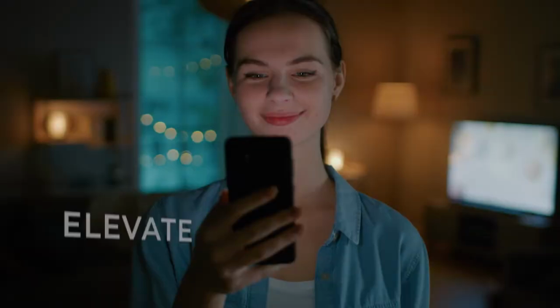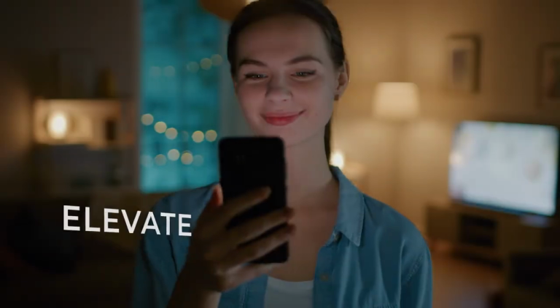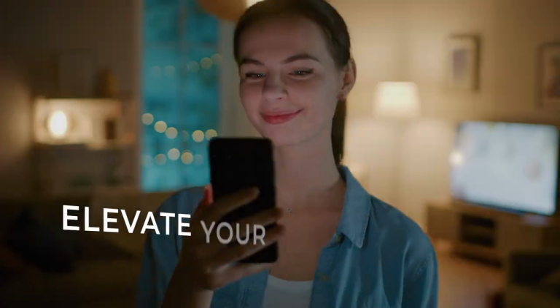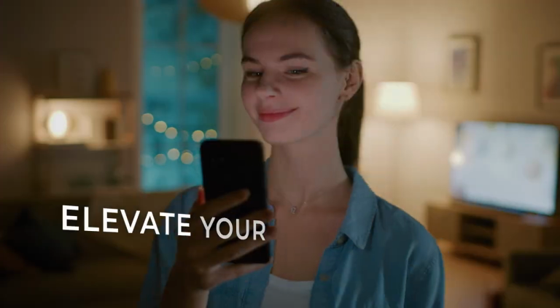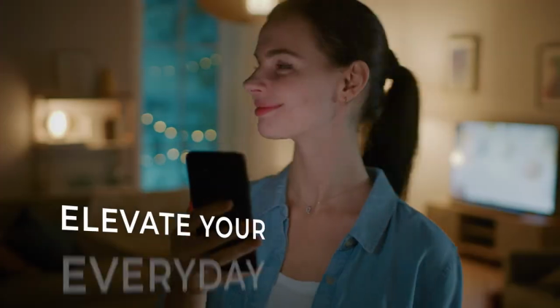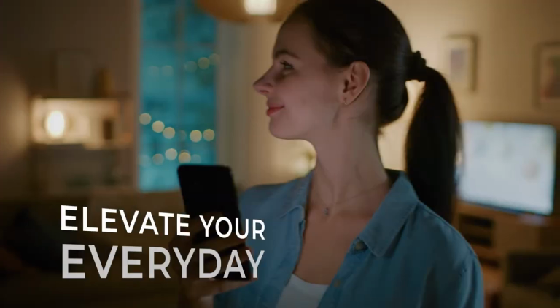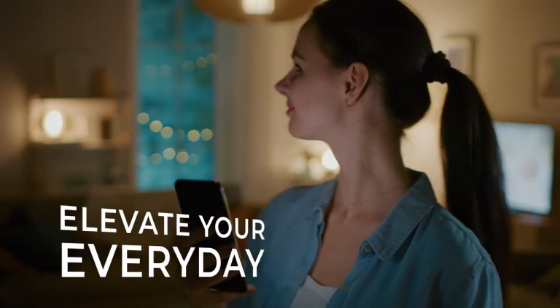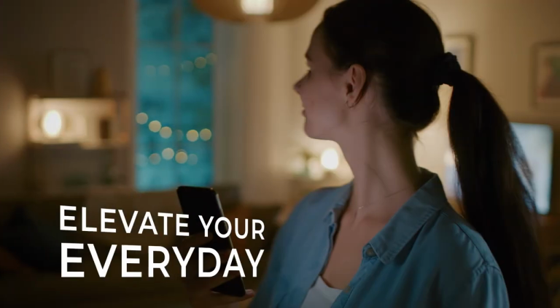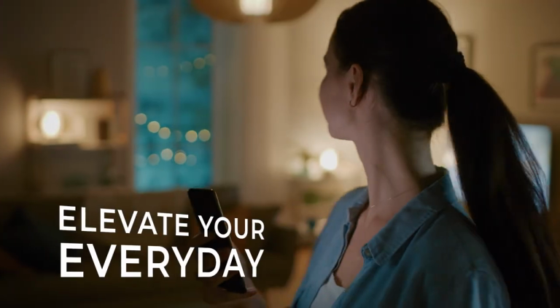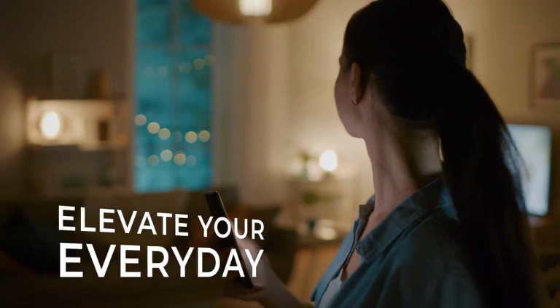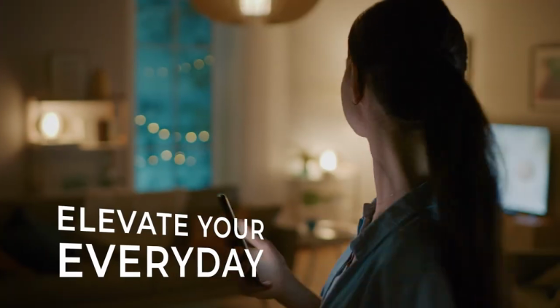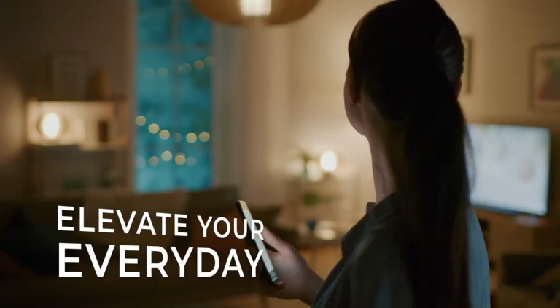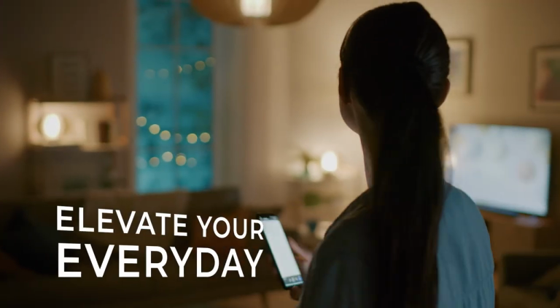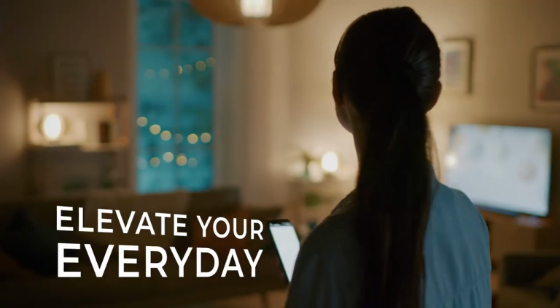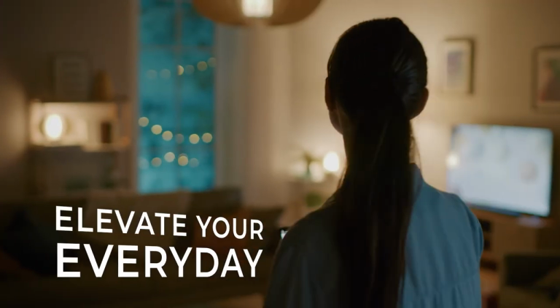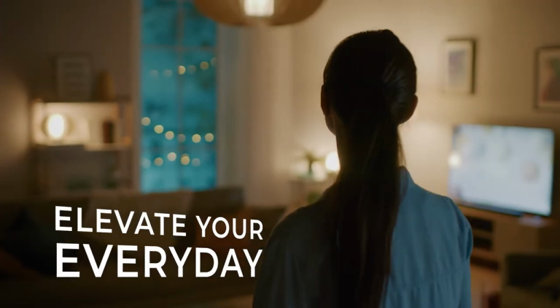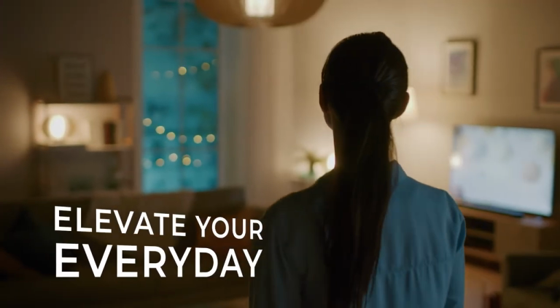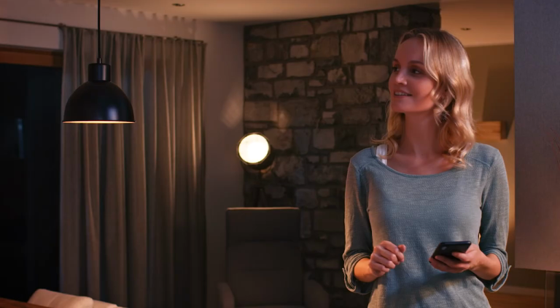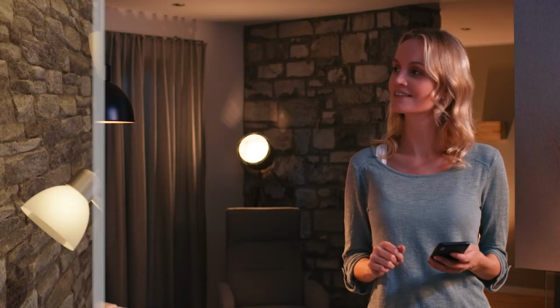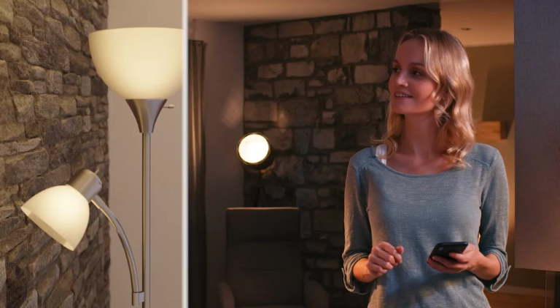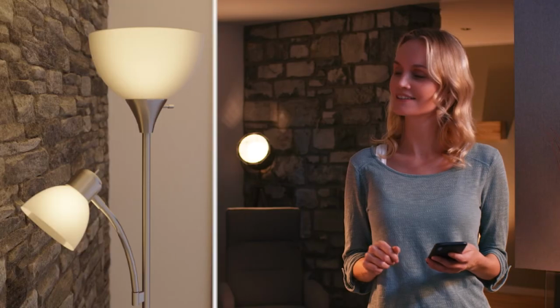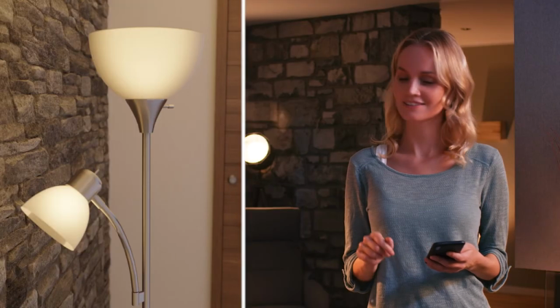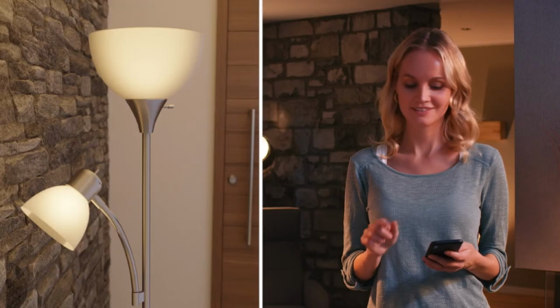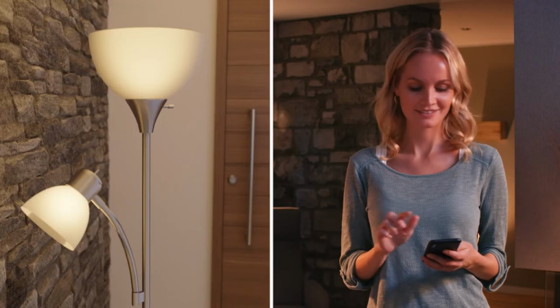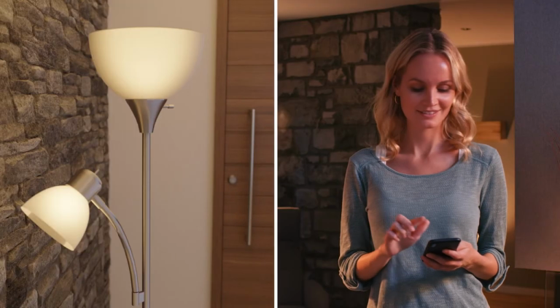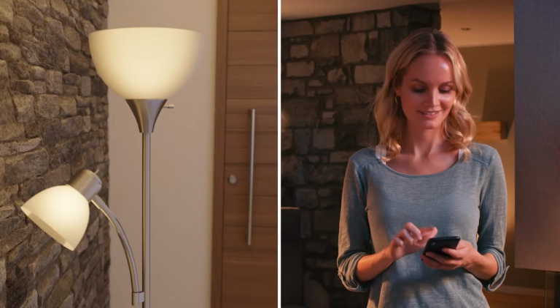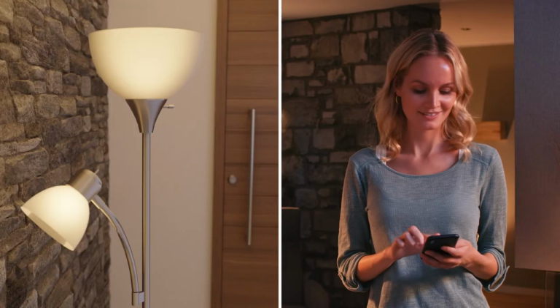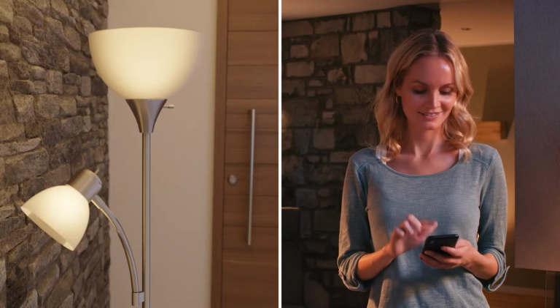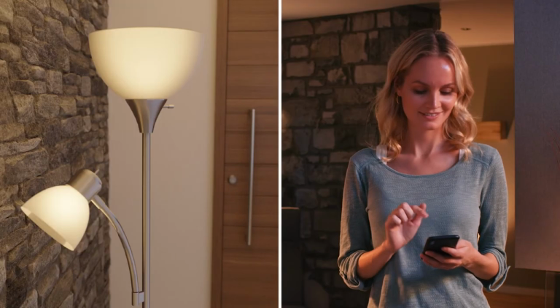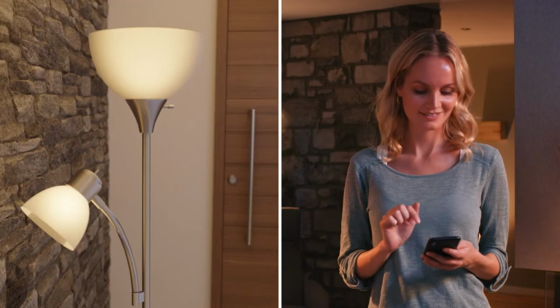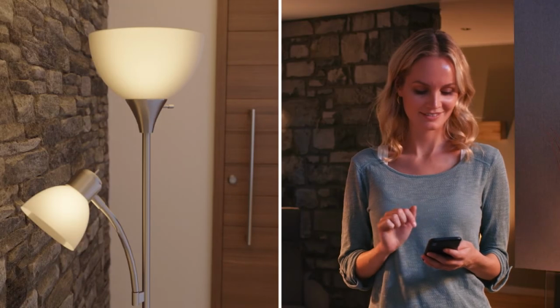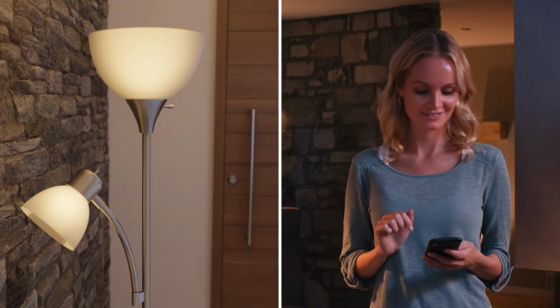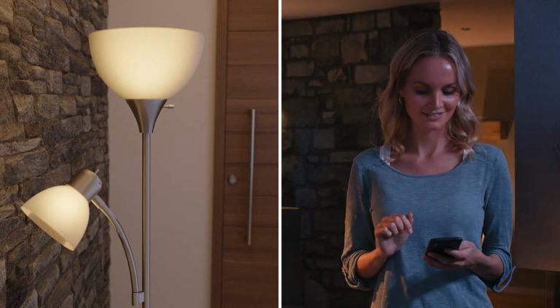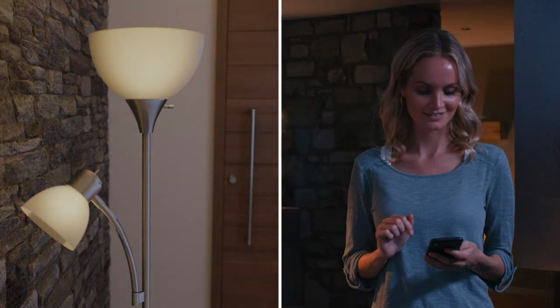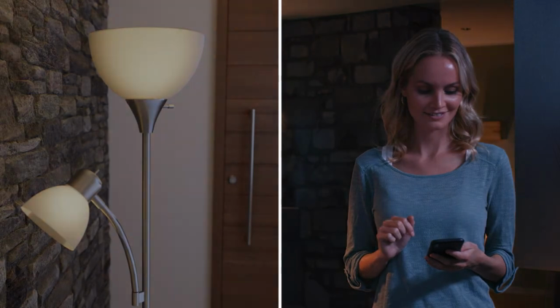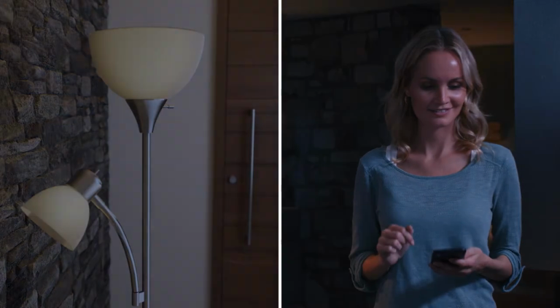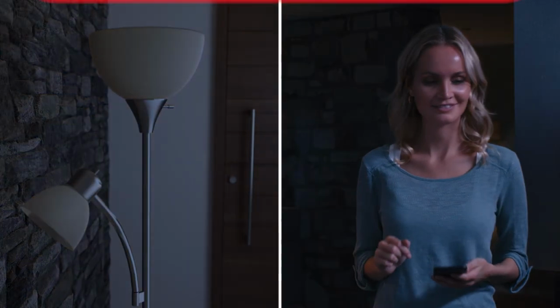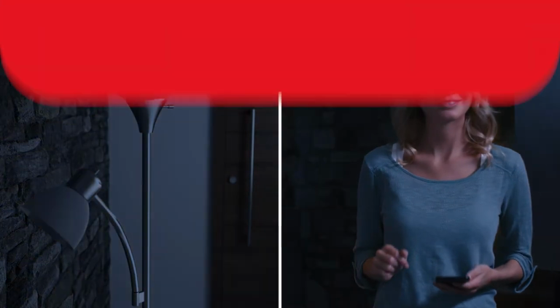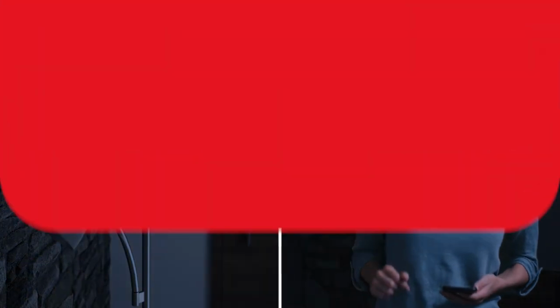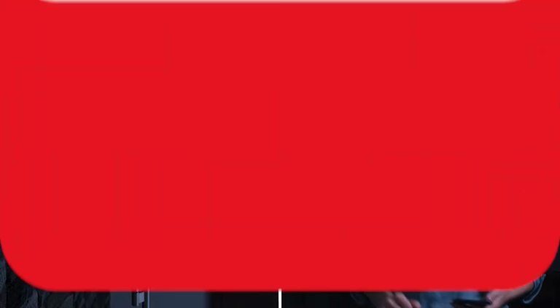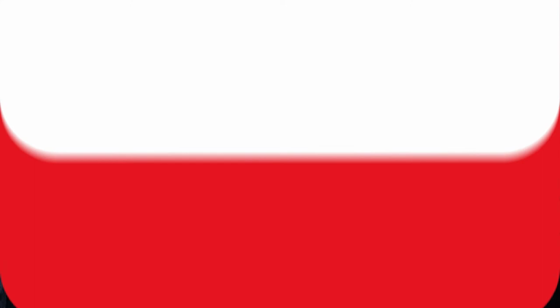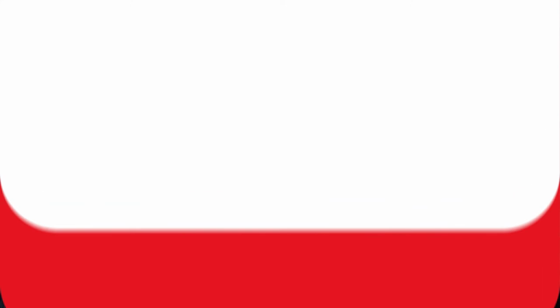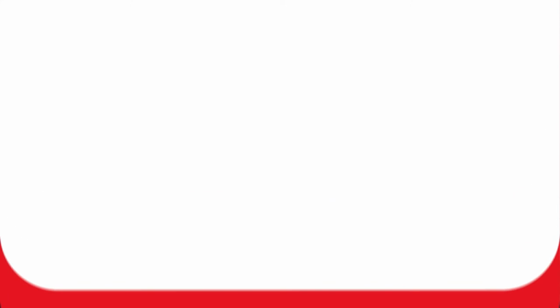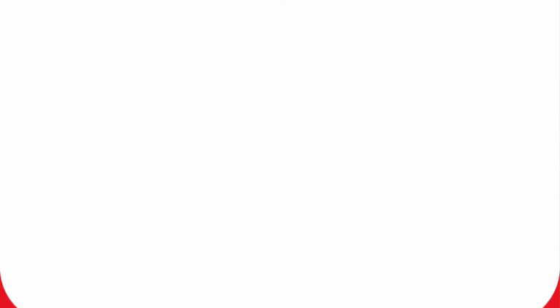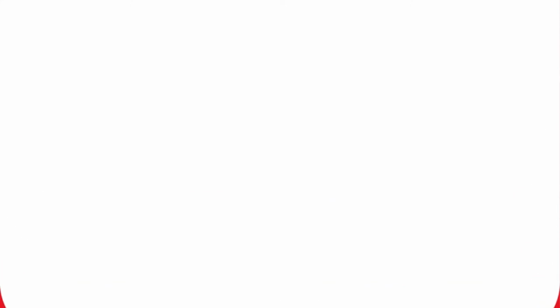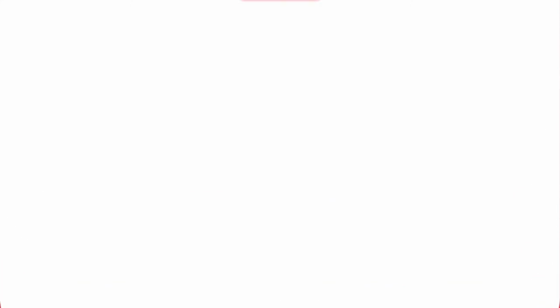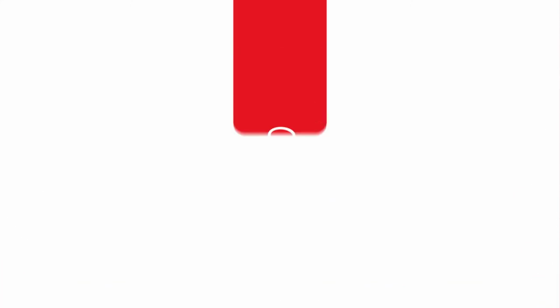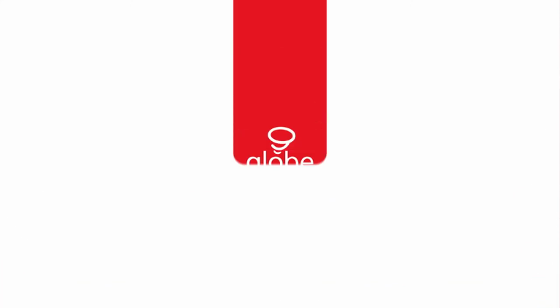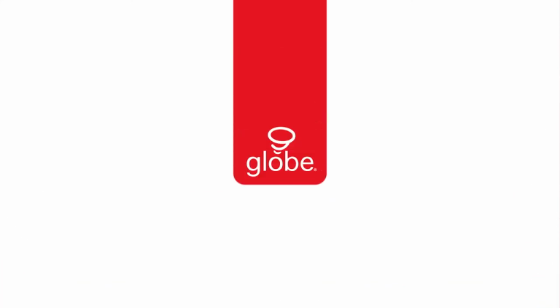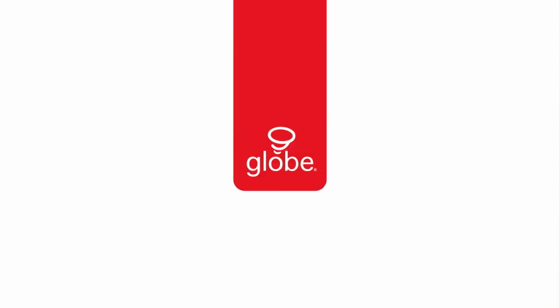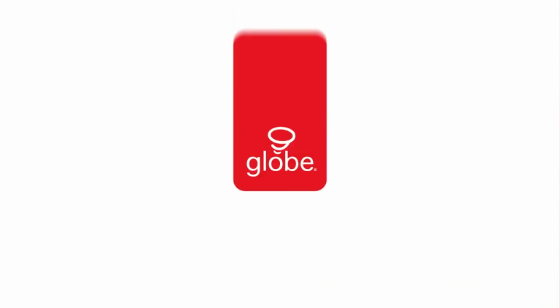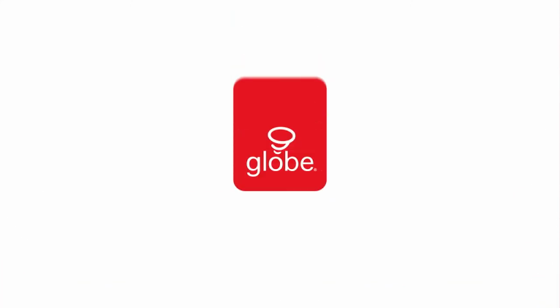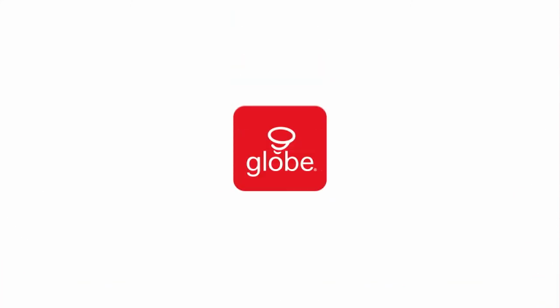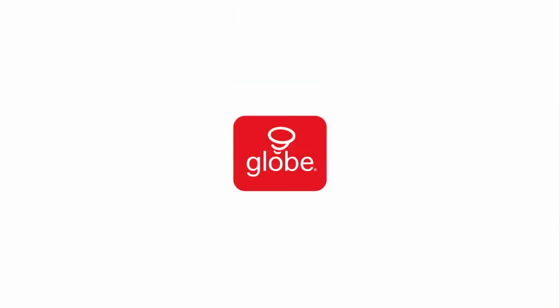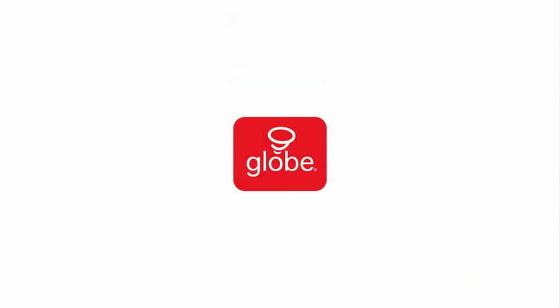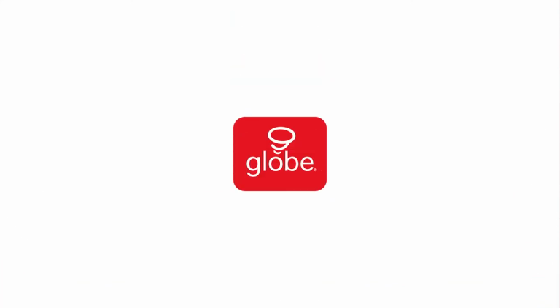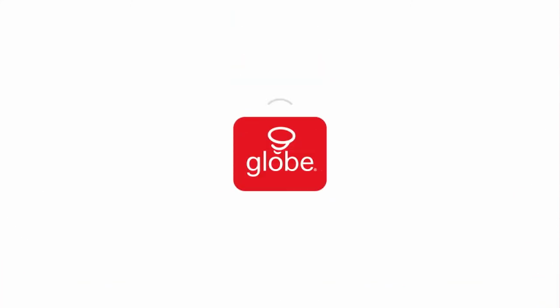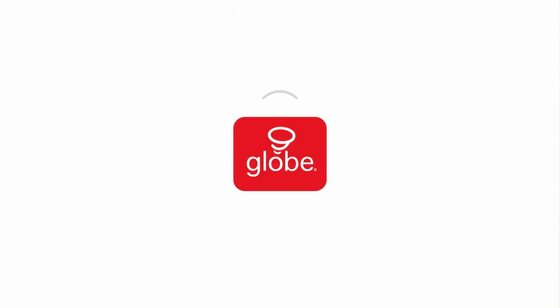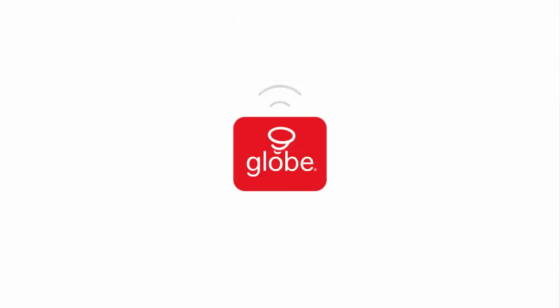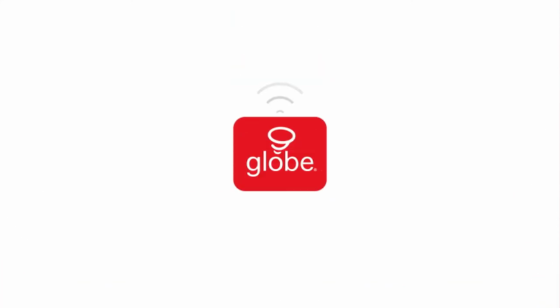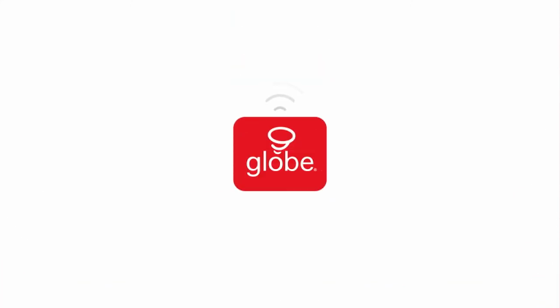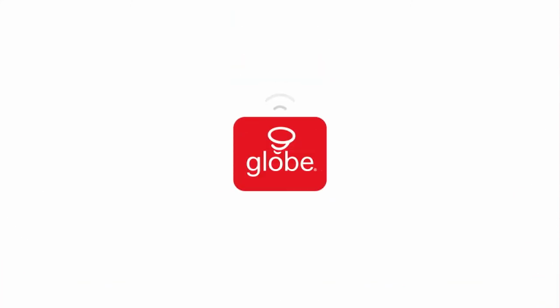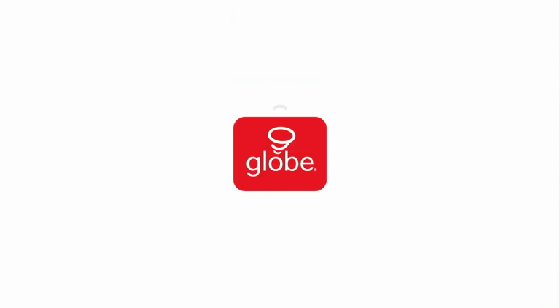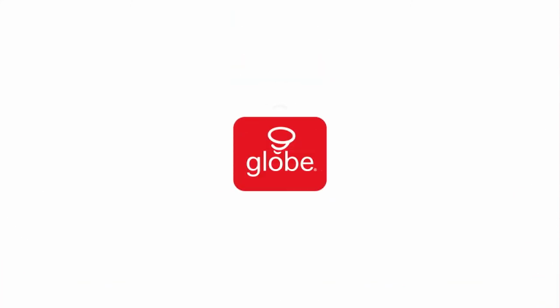Elevate your everyday lighting with Globe's Gen 3 Smart Bulb. Globe — smart home made easy.